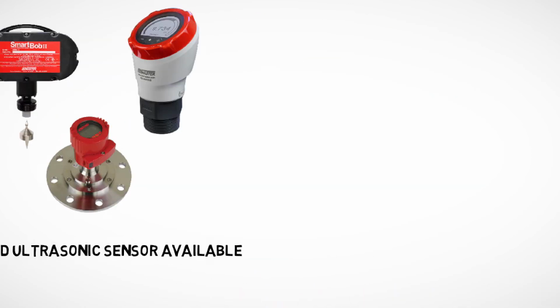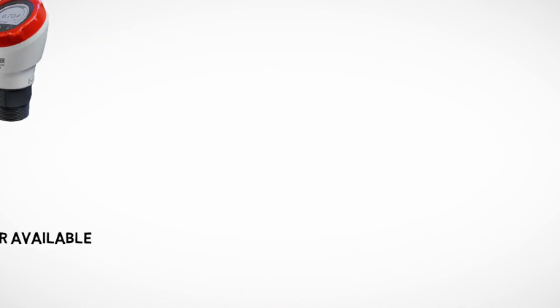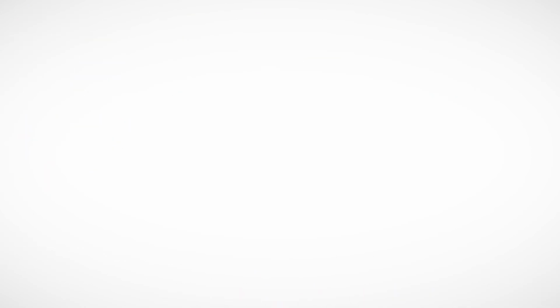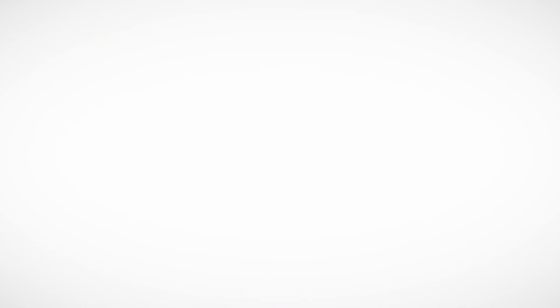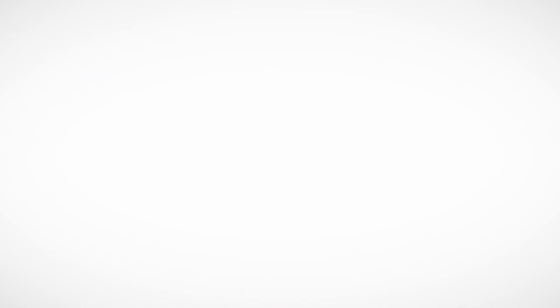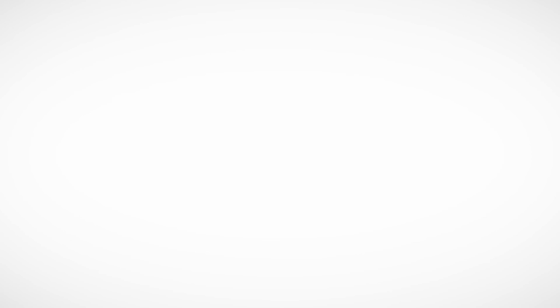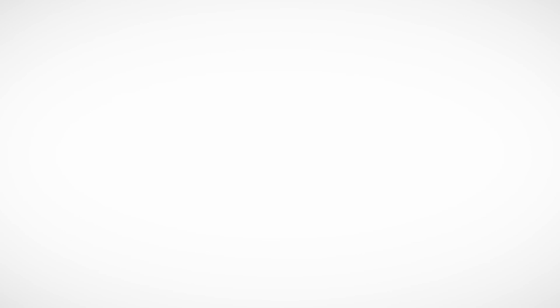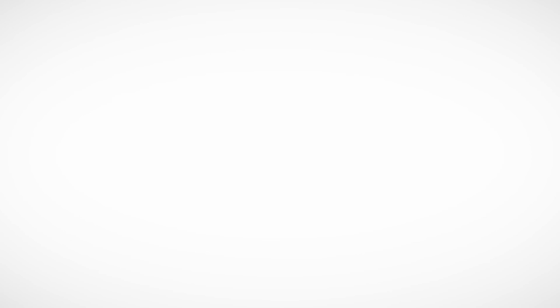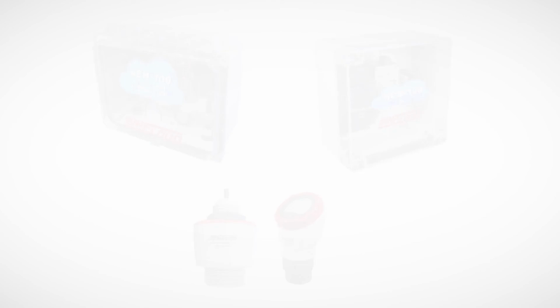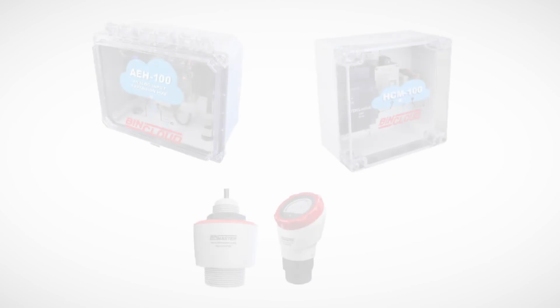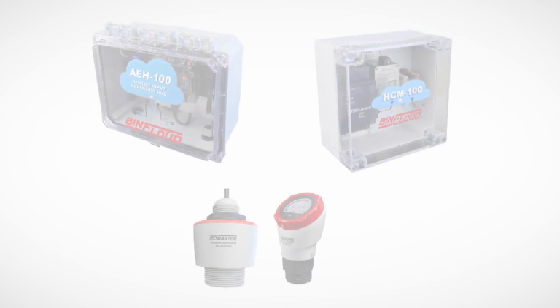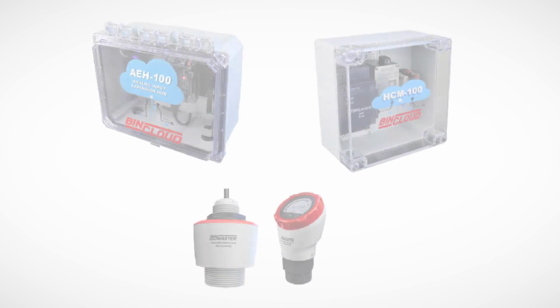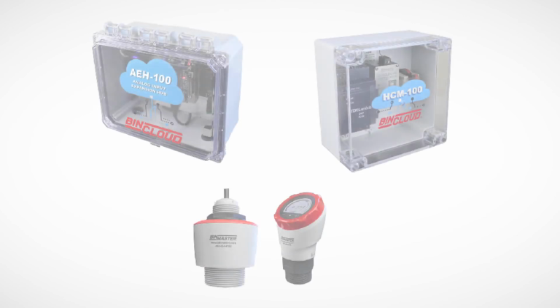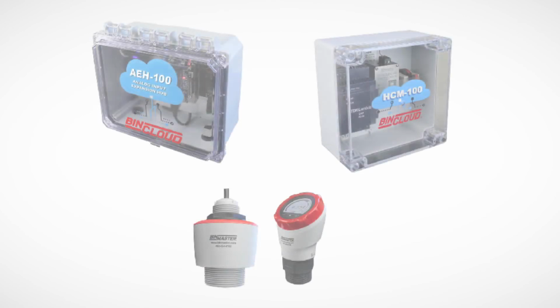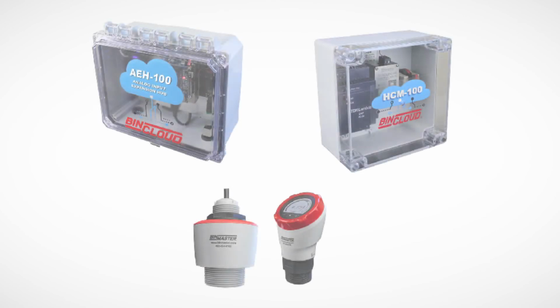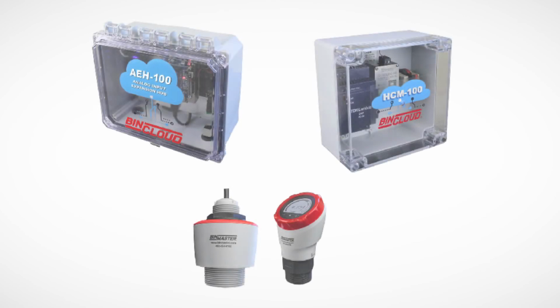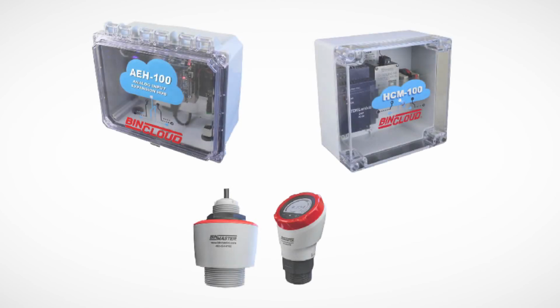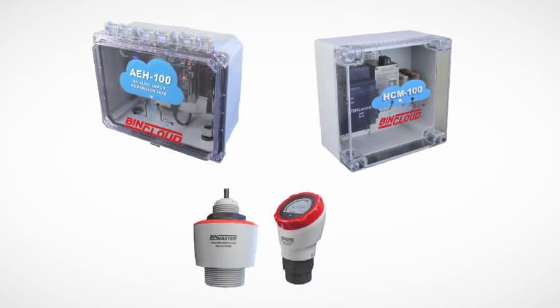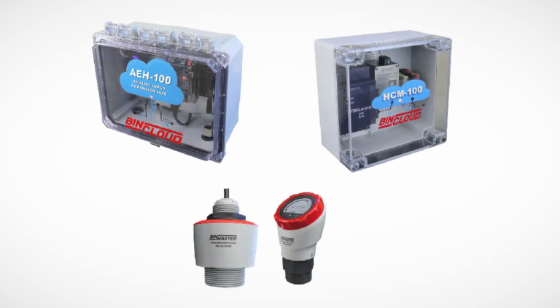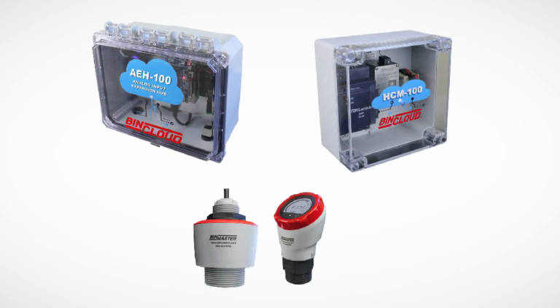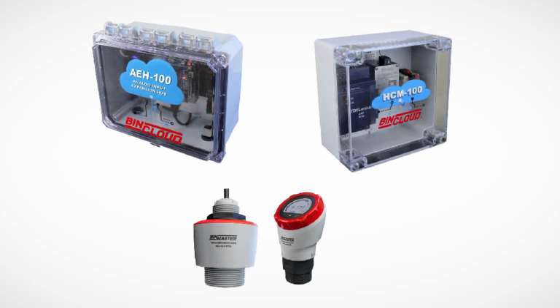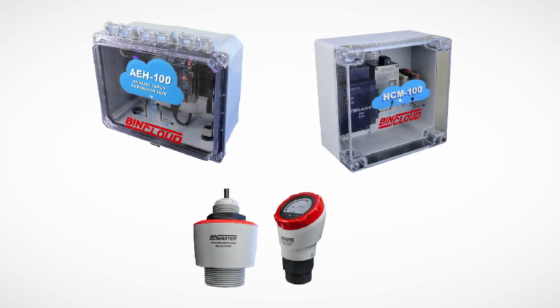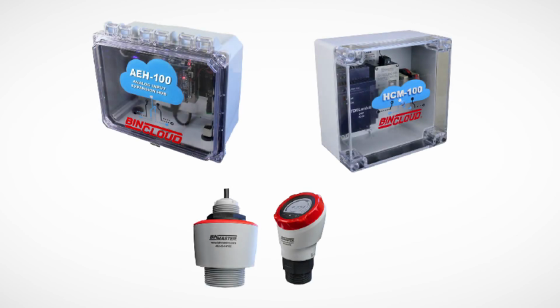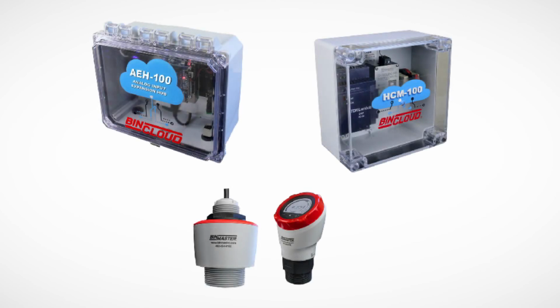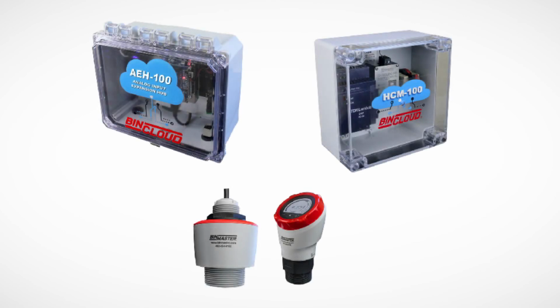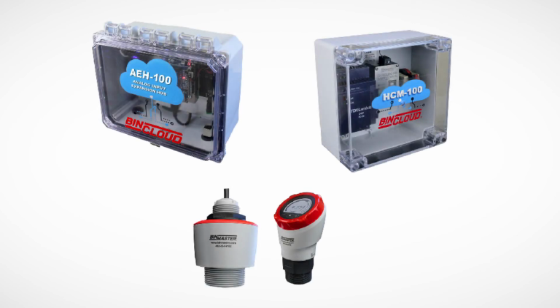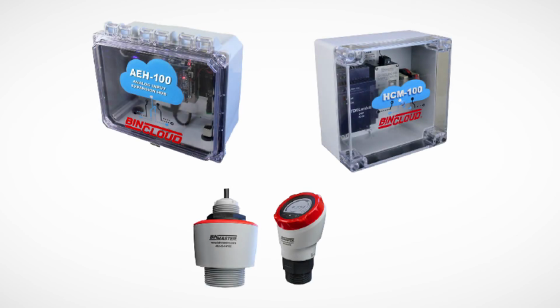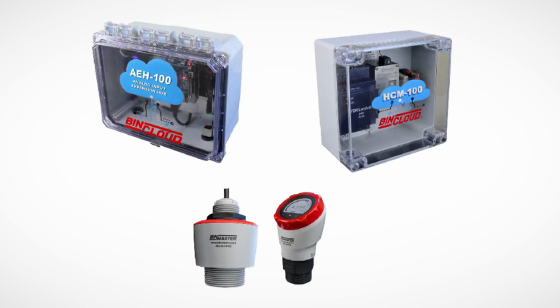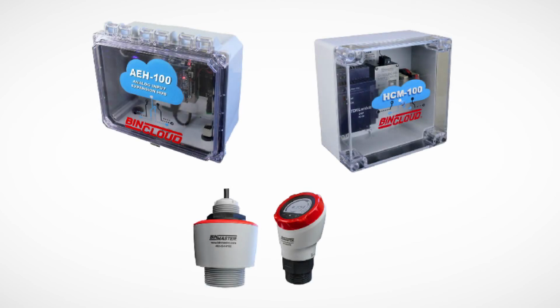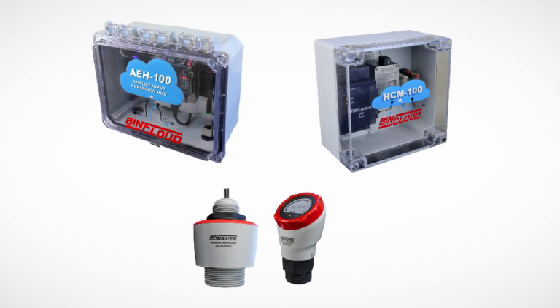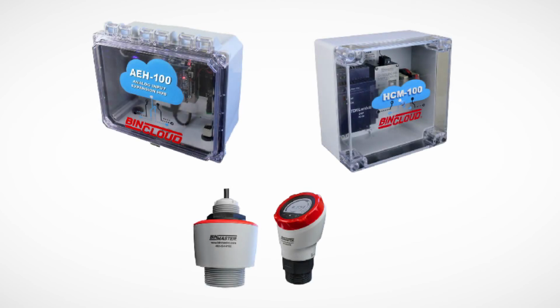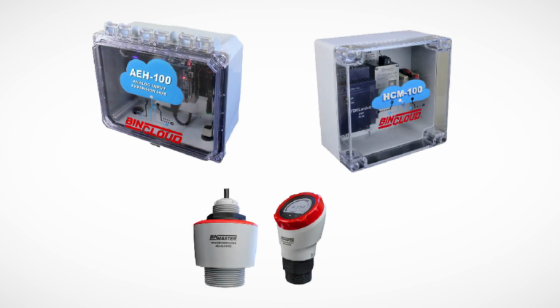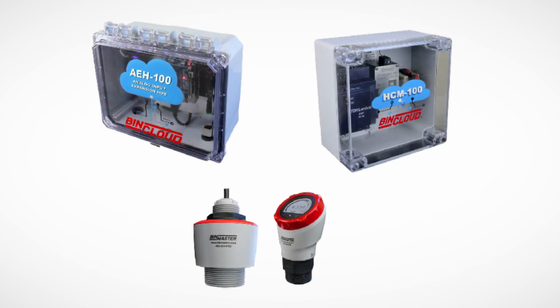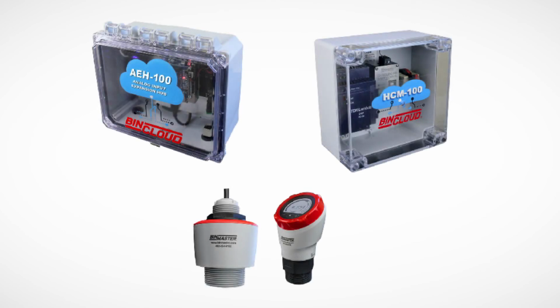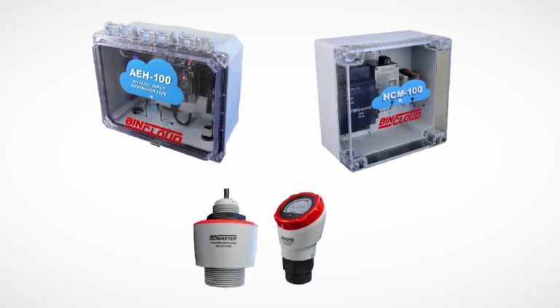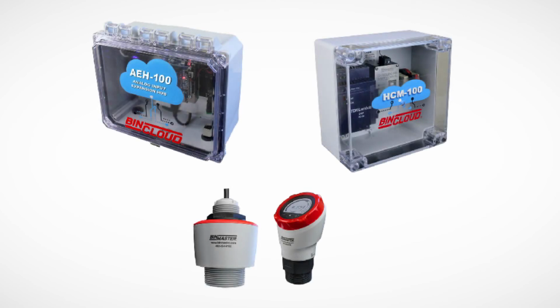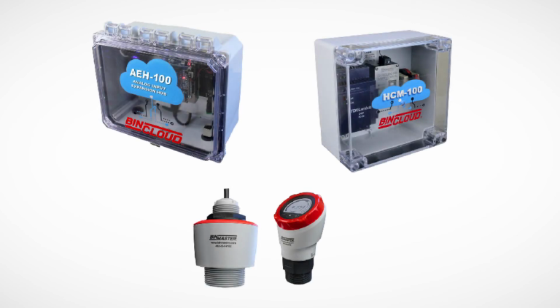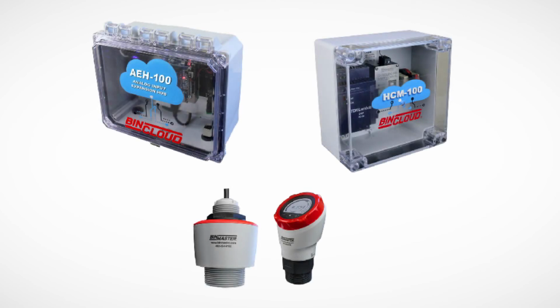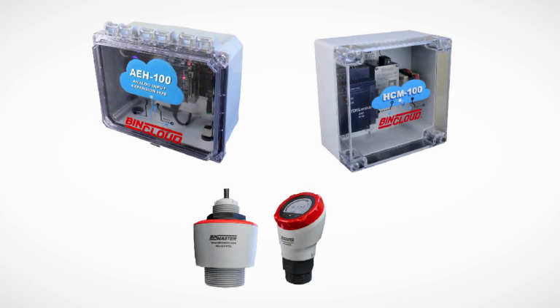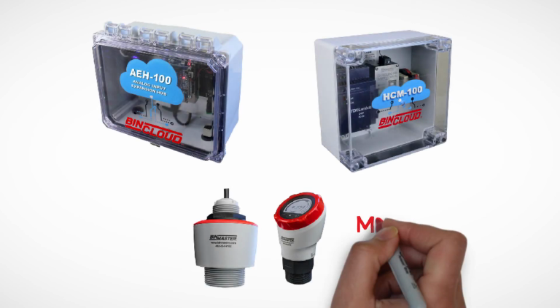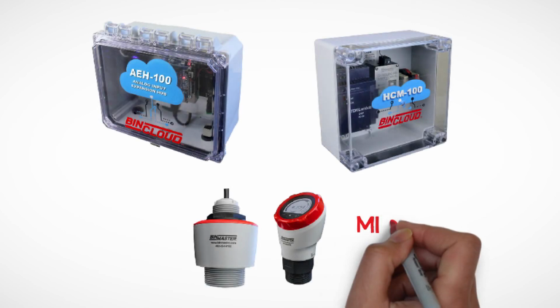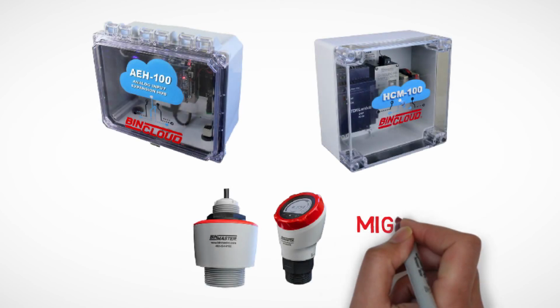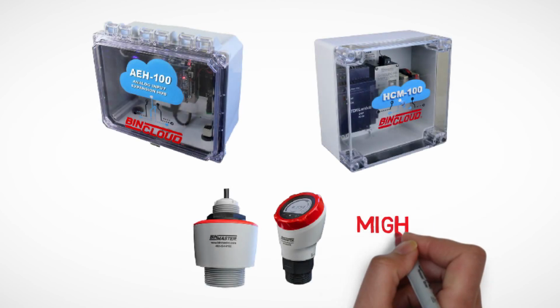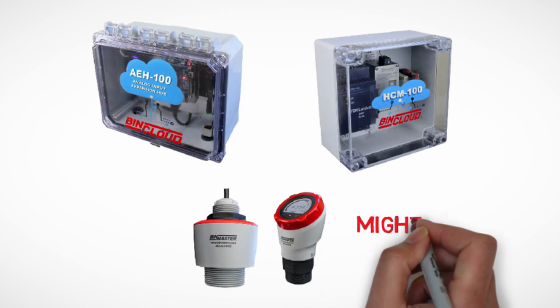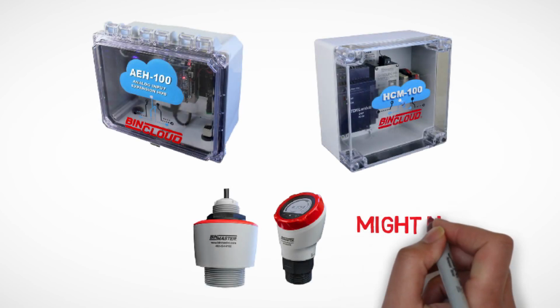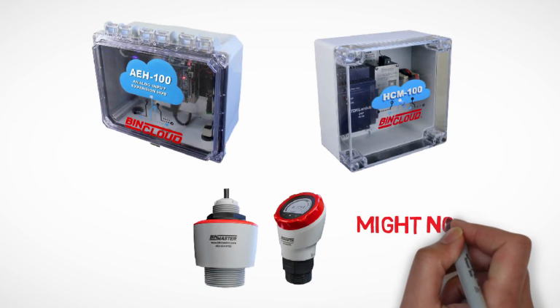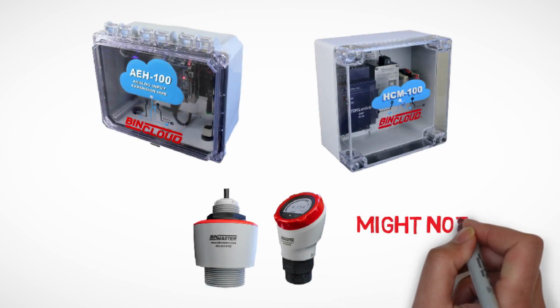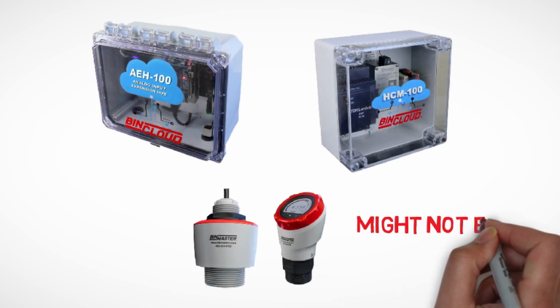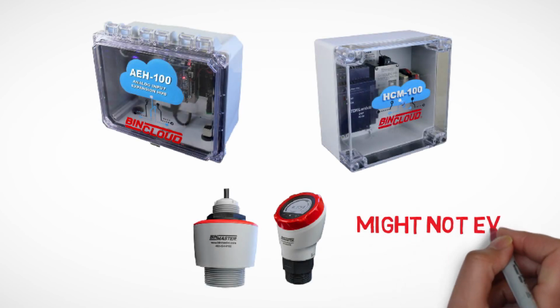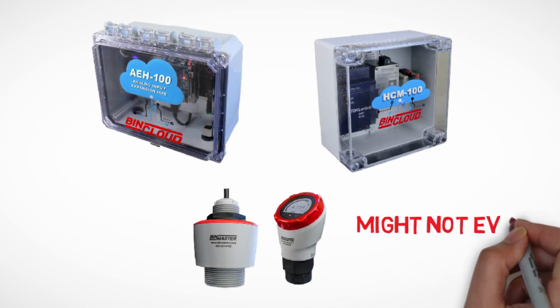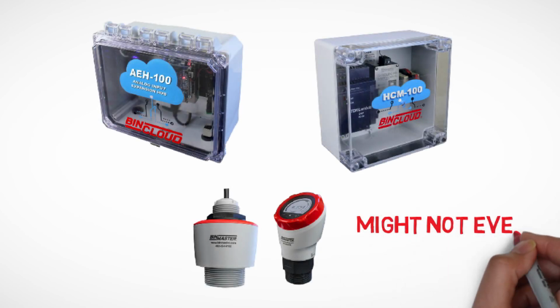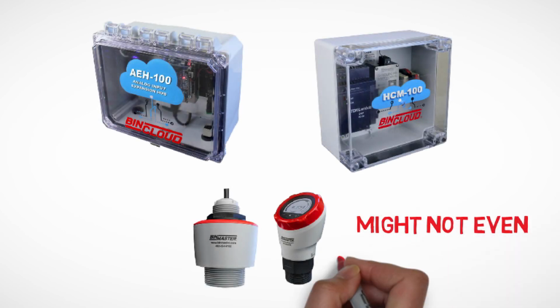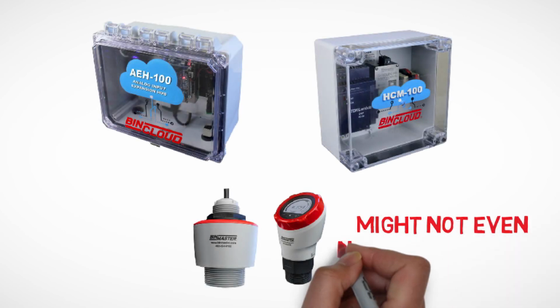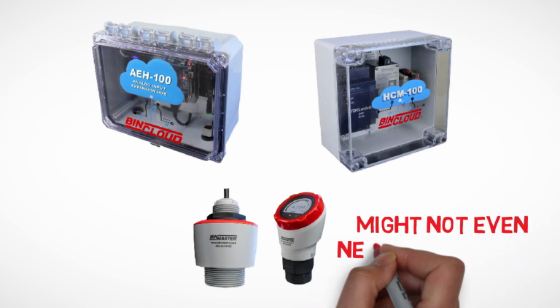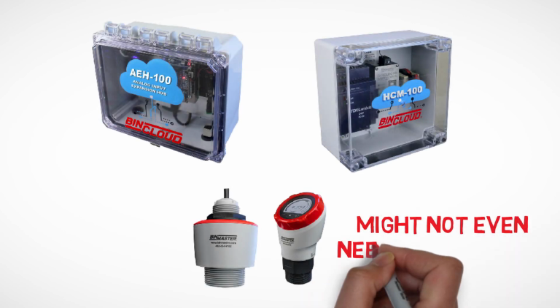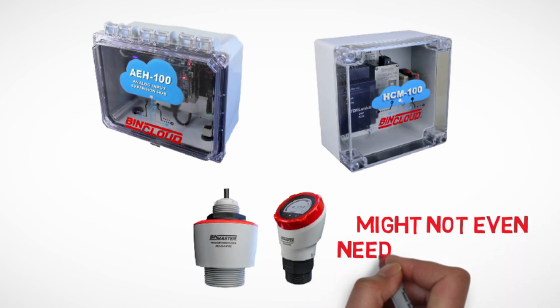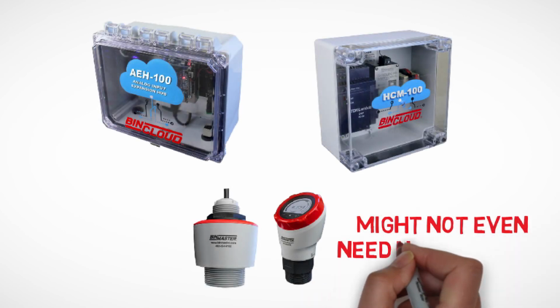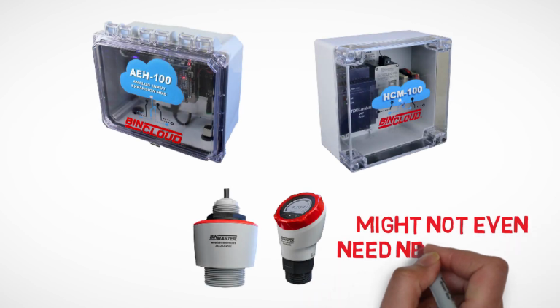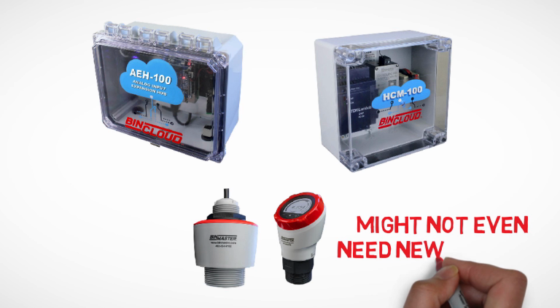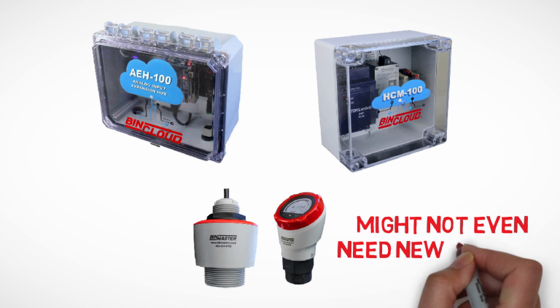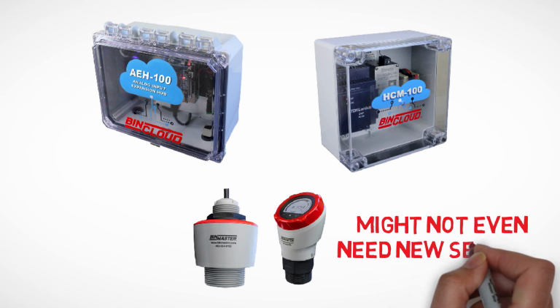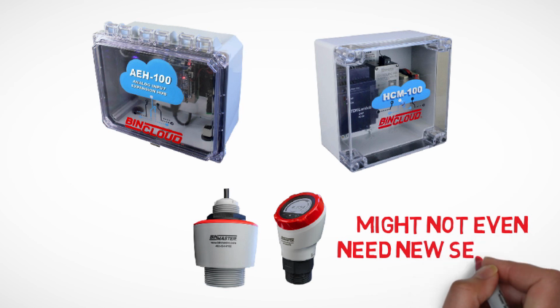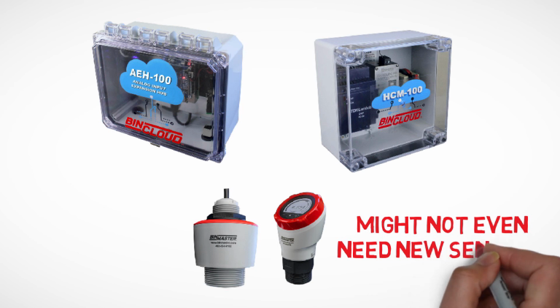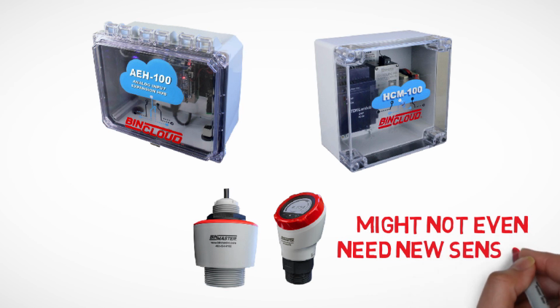If you already have level sensors with a 4 to 20 milliamp, Modbus, or hard output, you might not even need new sensors.